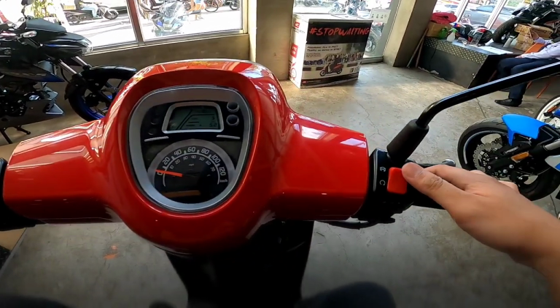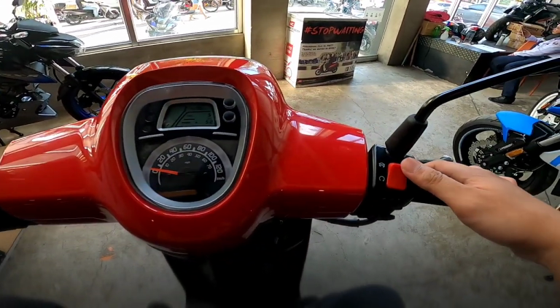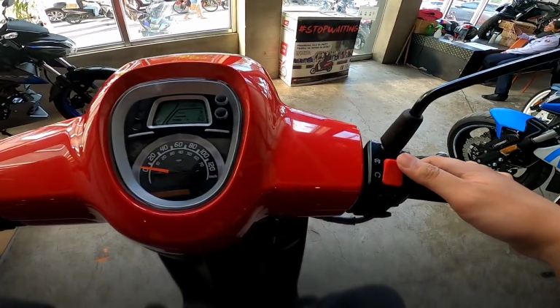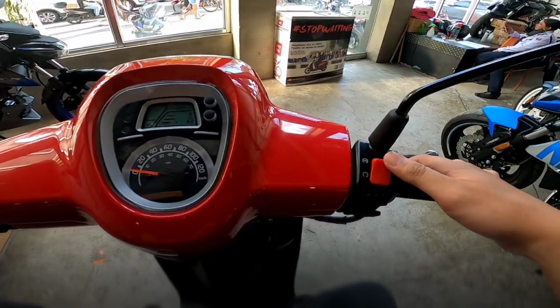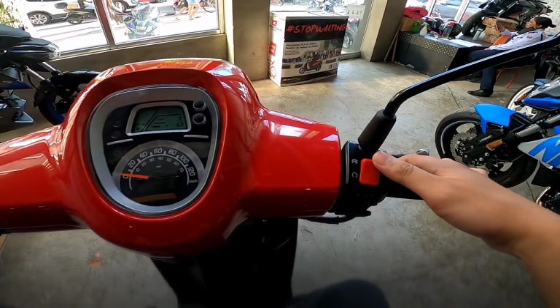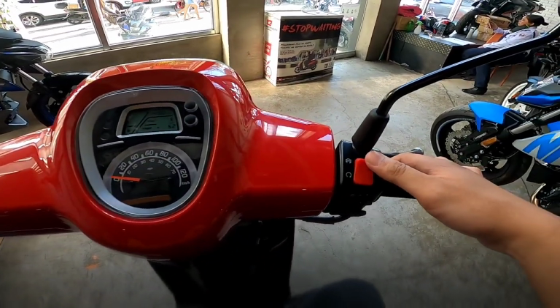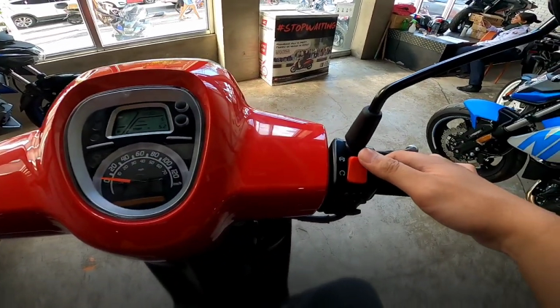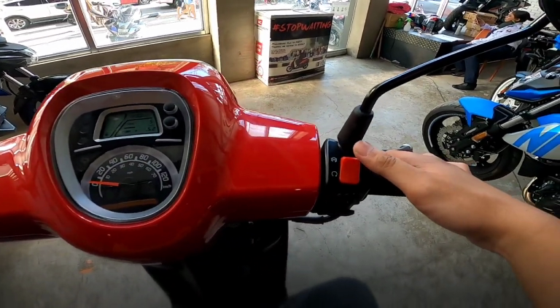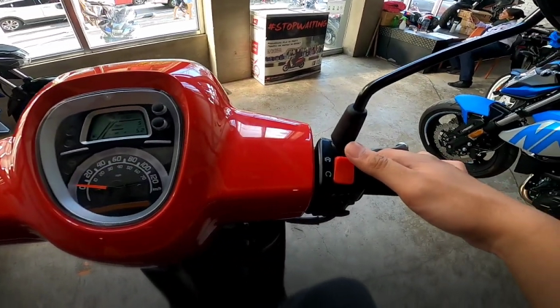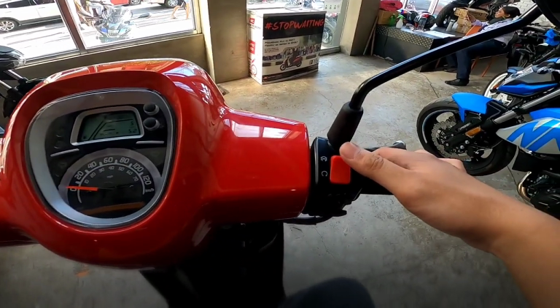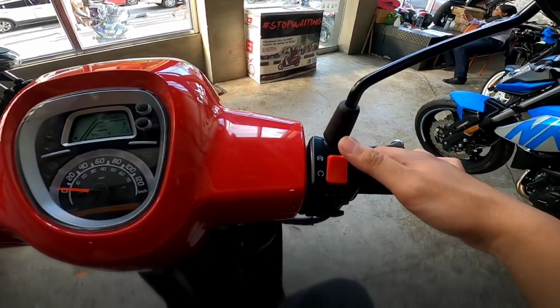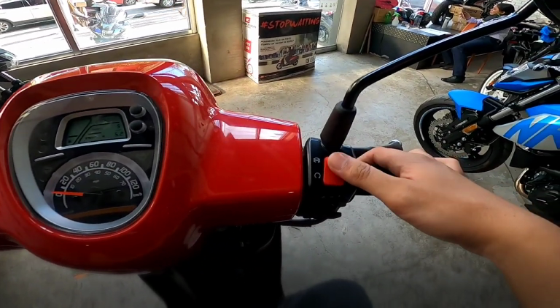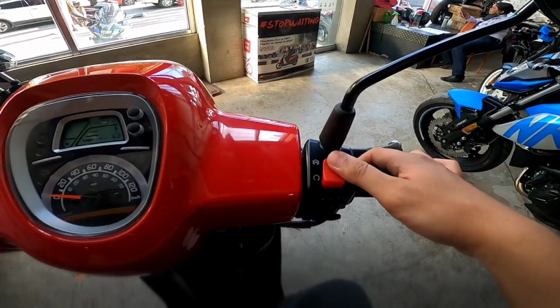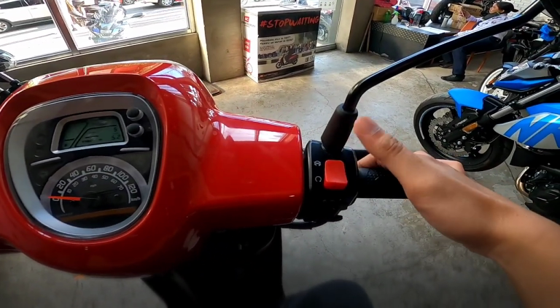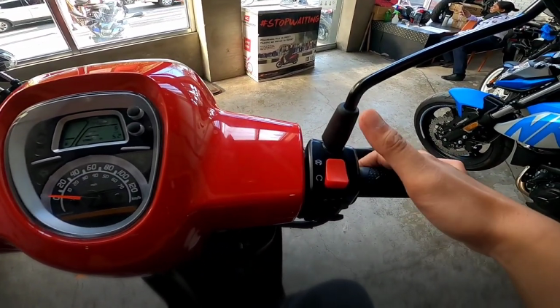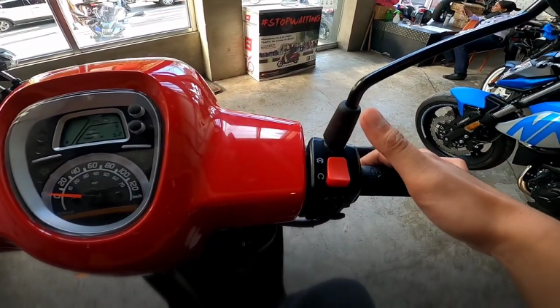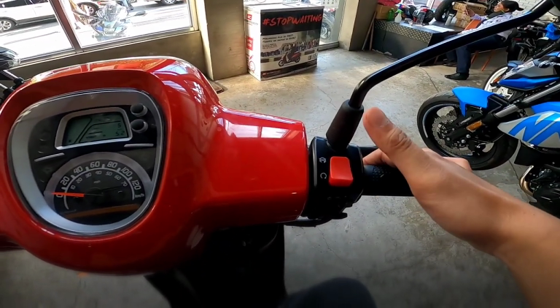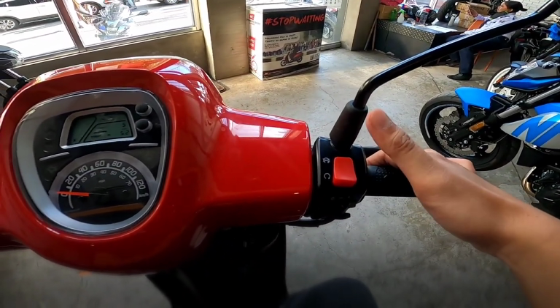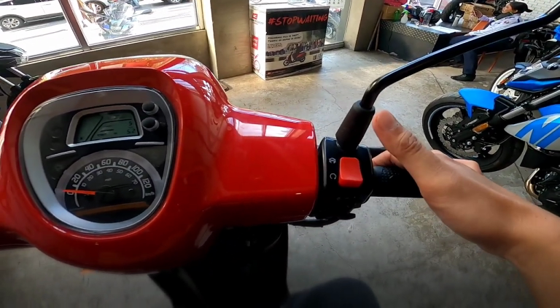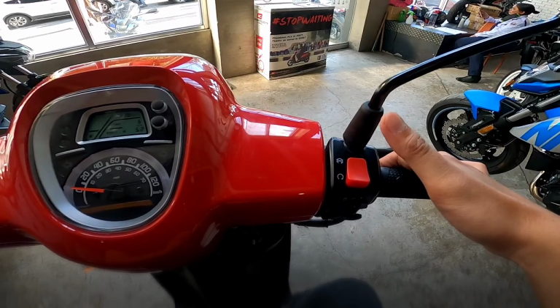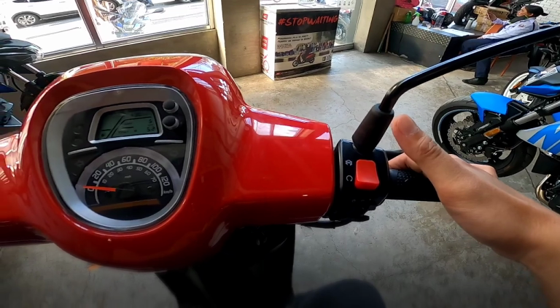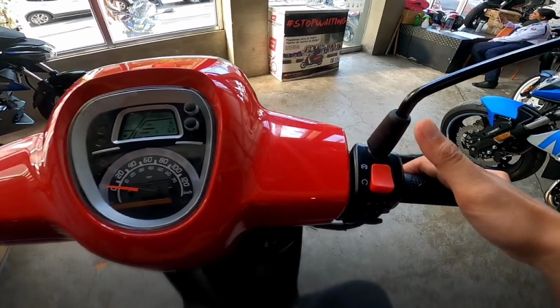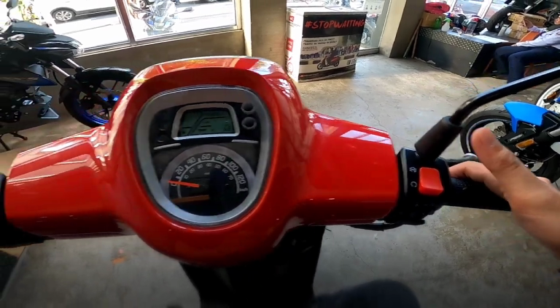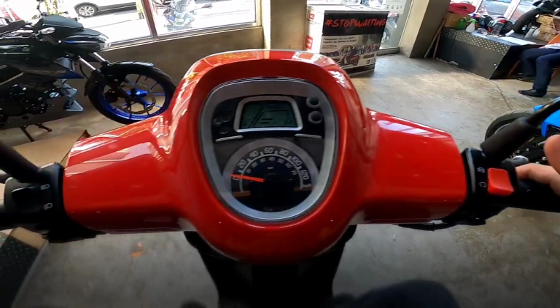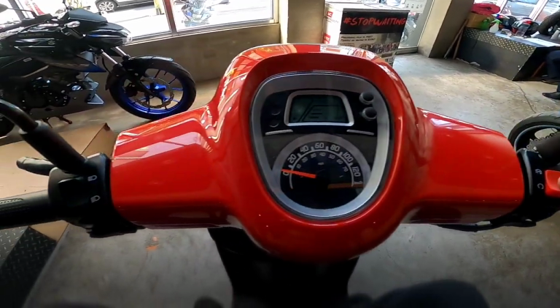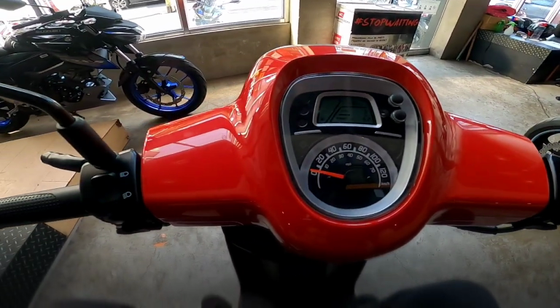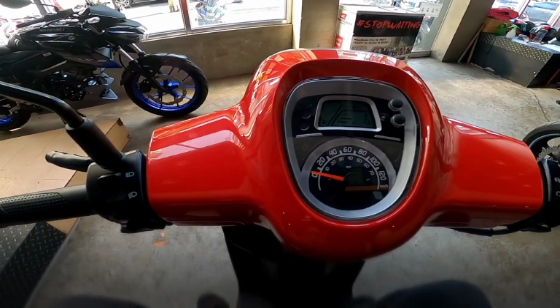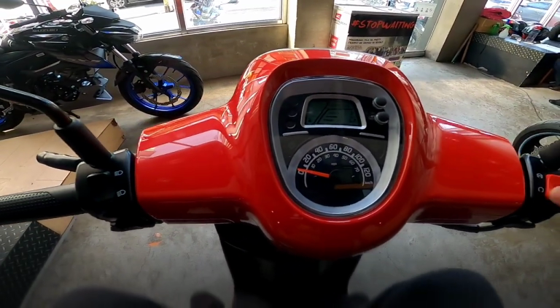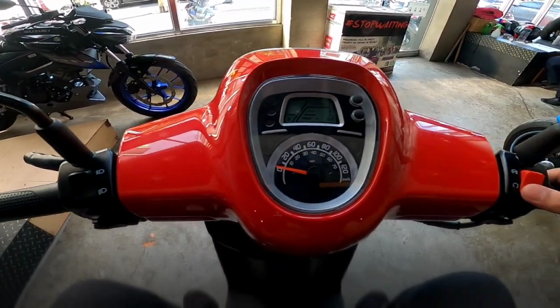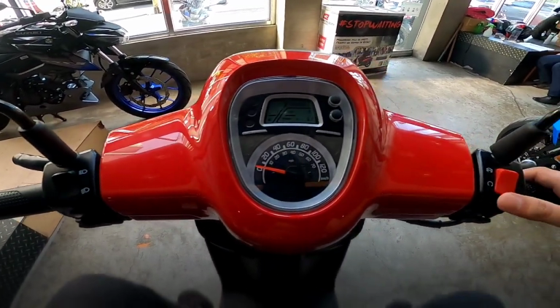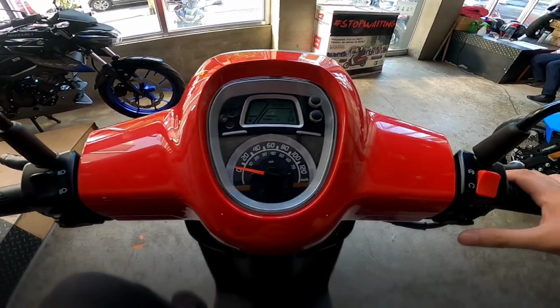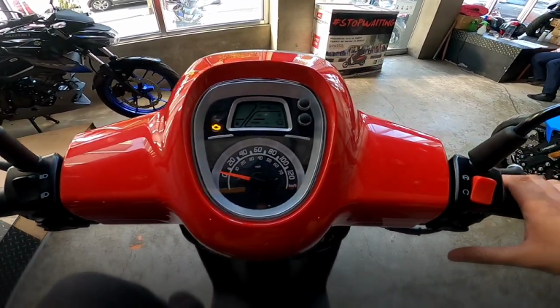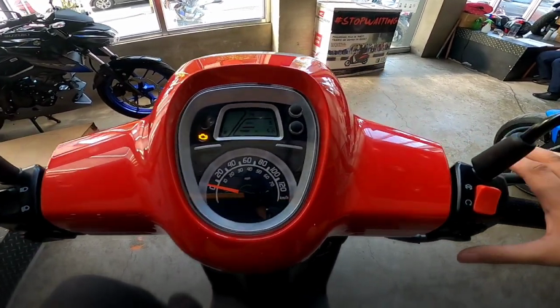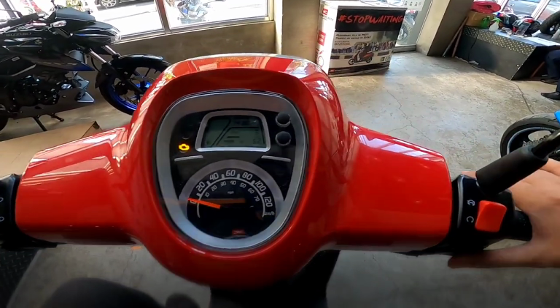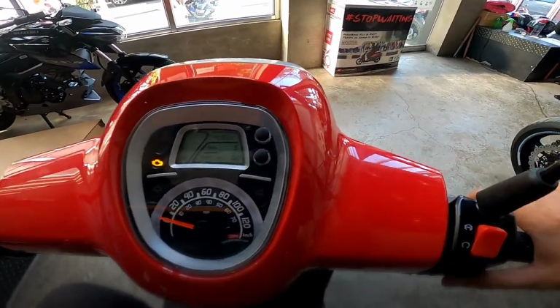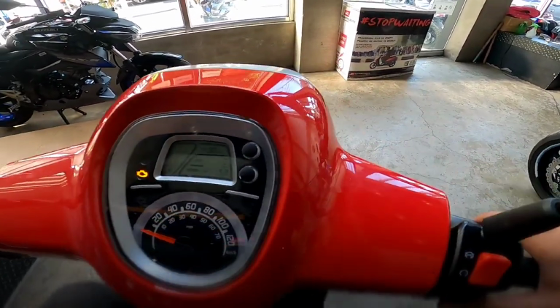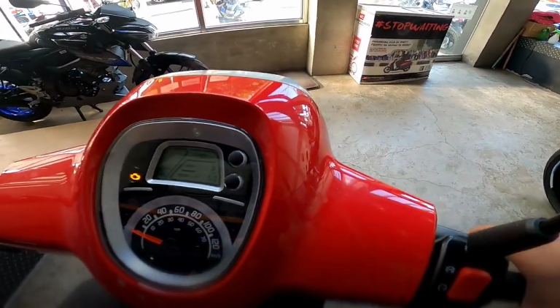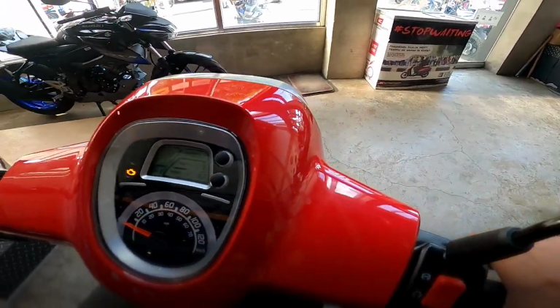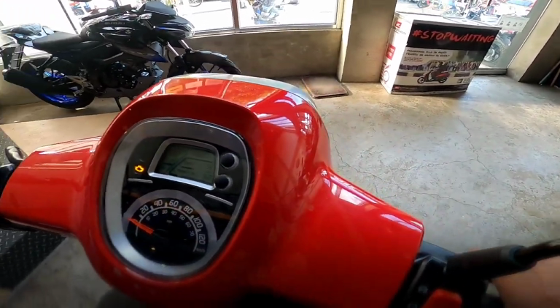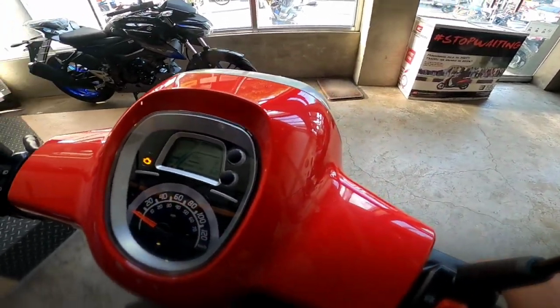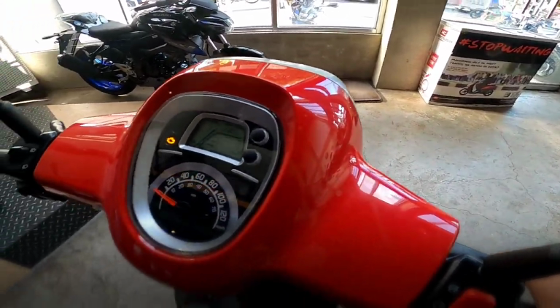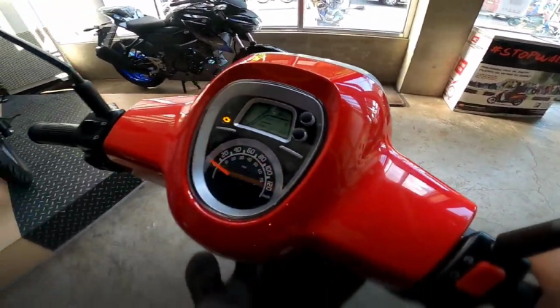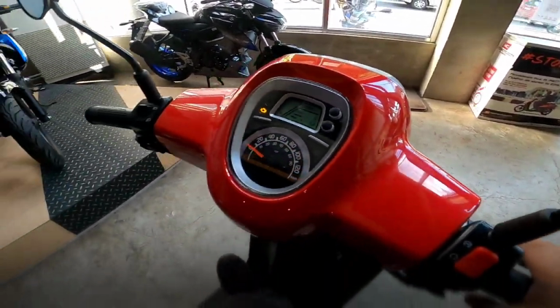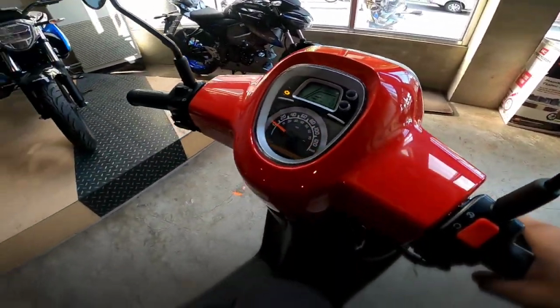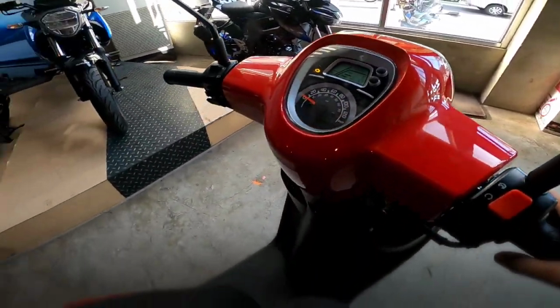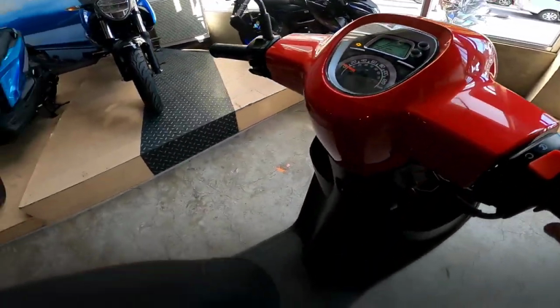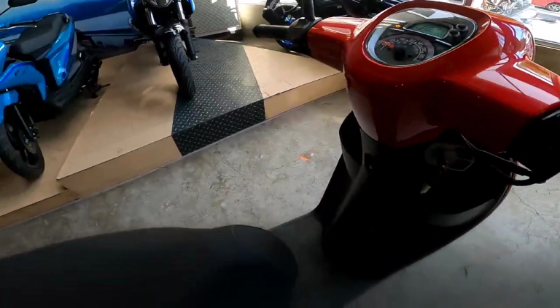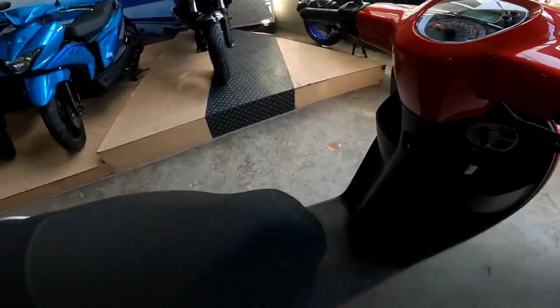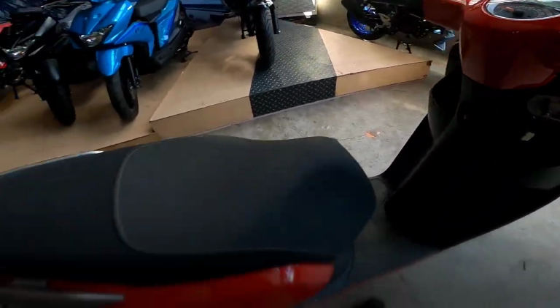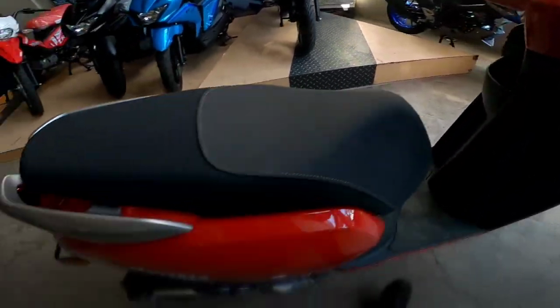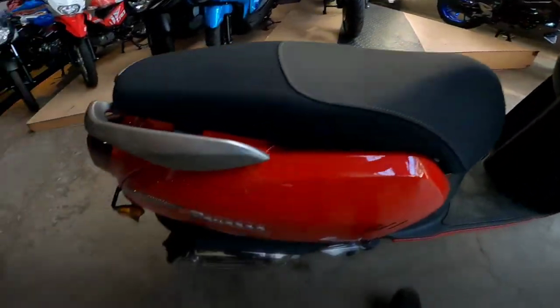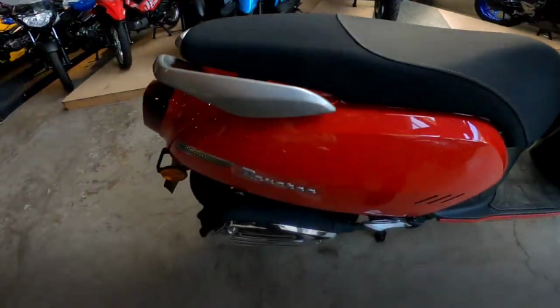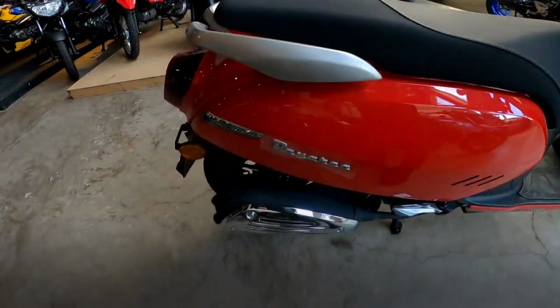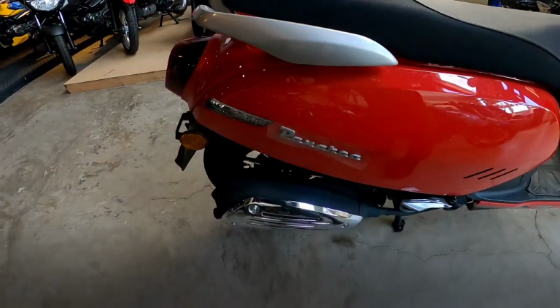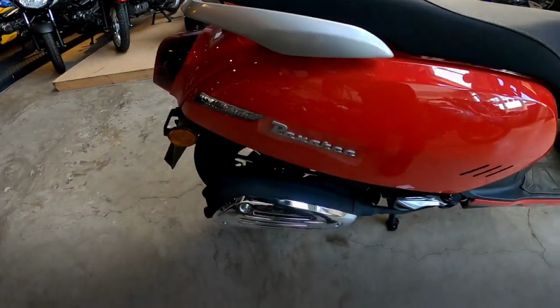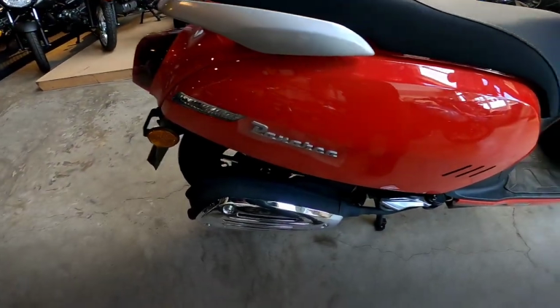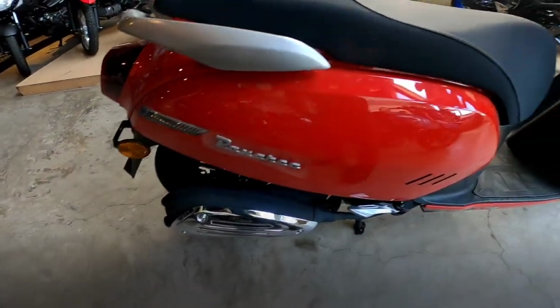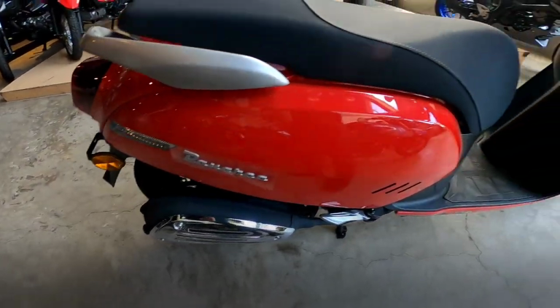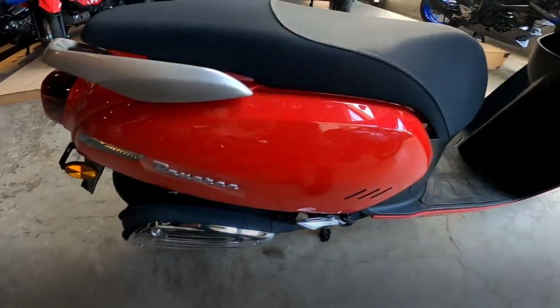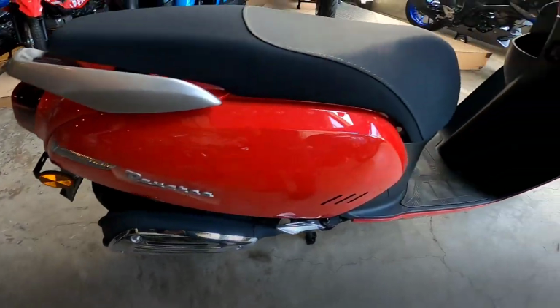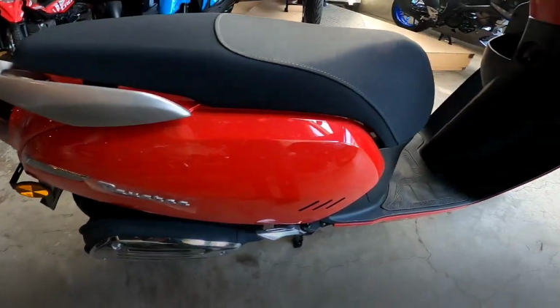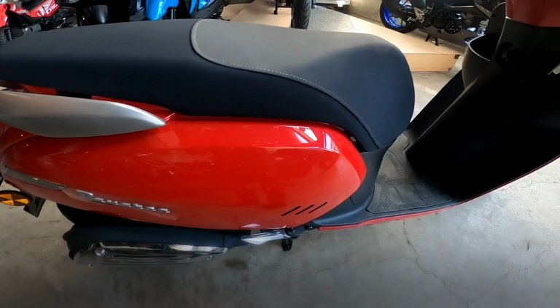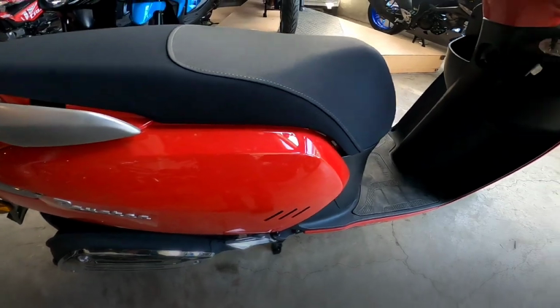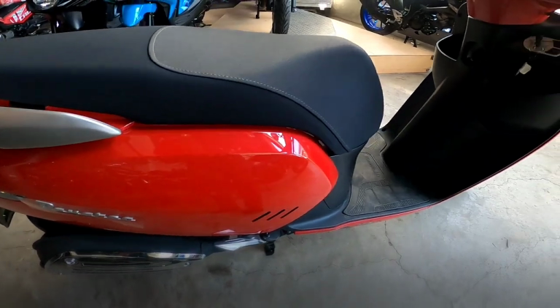Kilis switch — ito. Patayin na yung makina. Start natin ulit. Konting rev. Sound check.